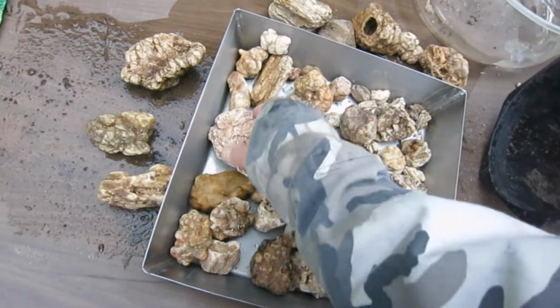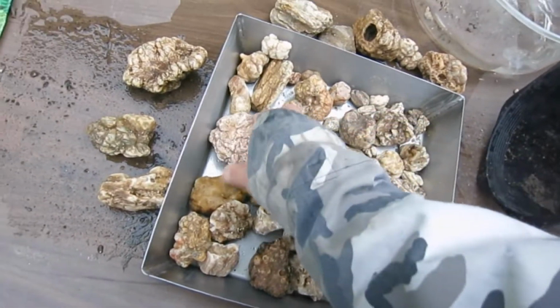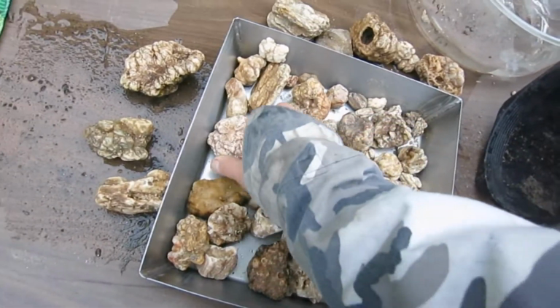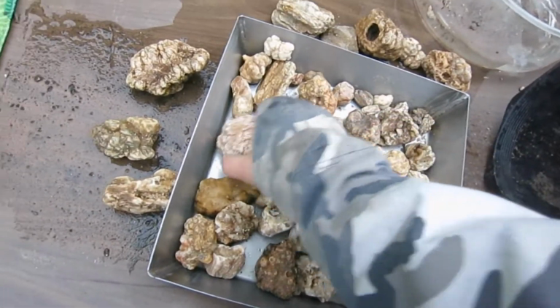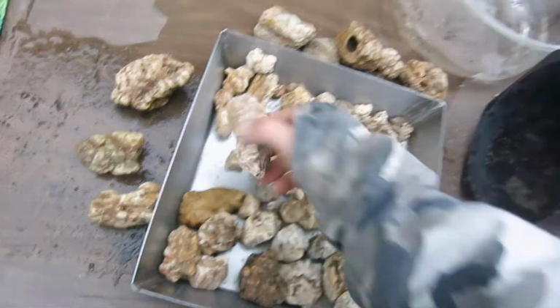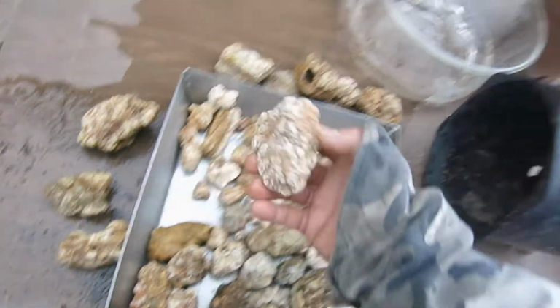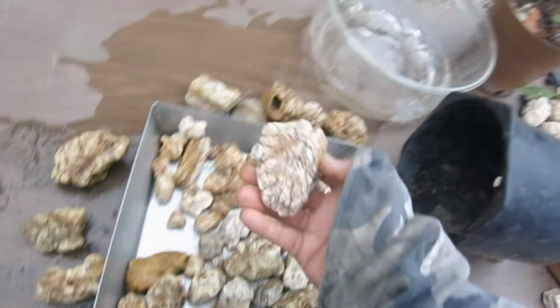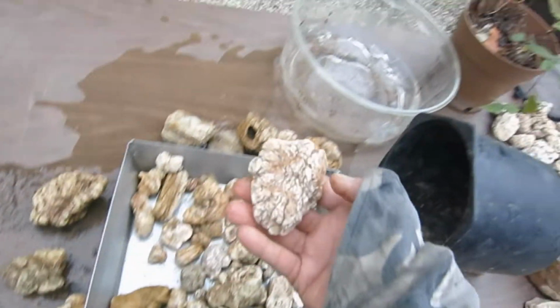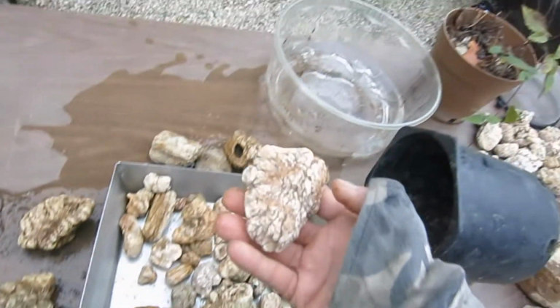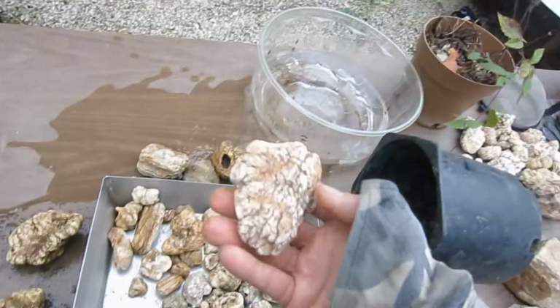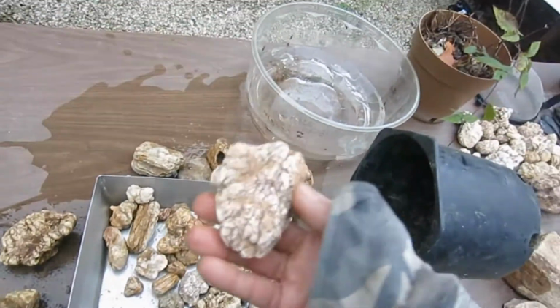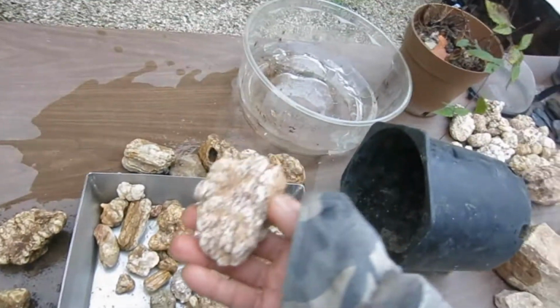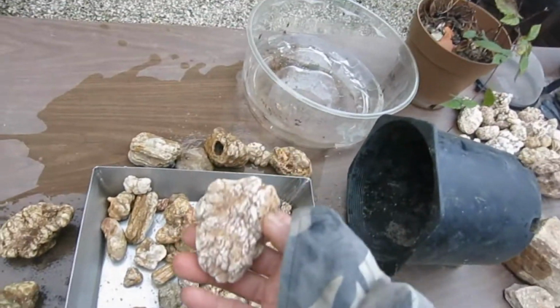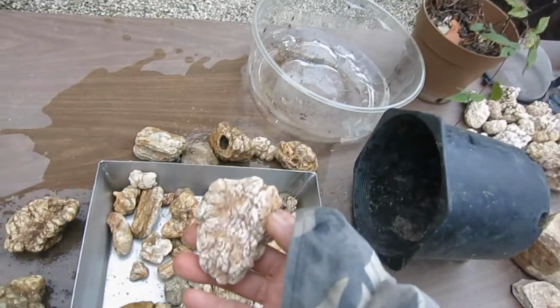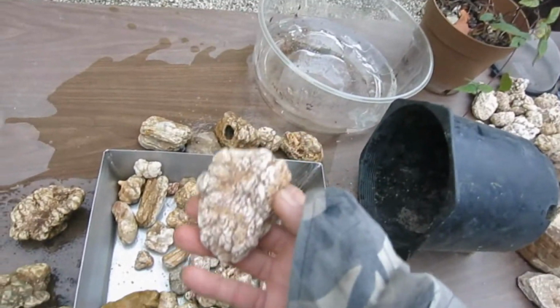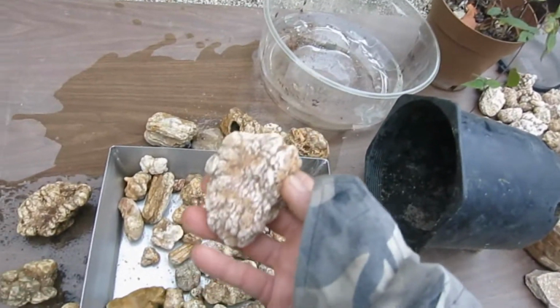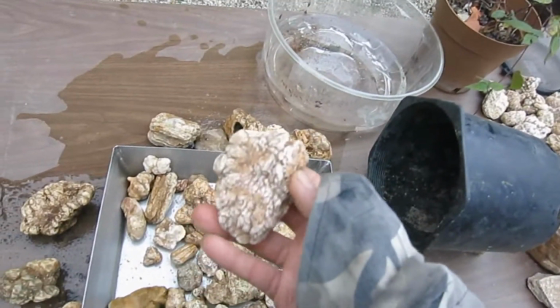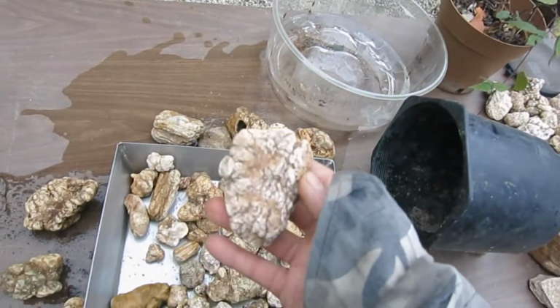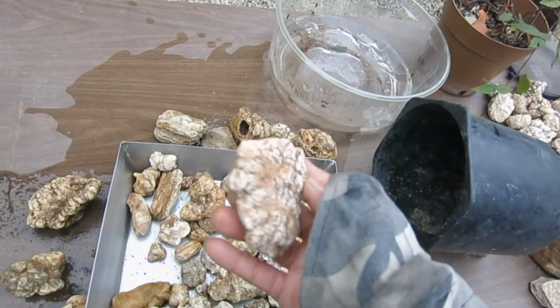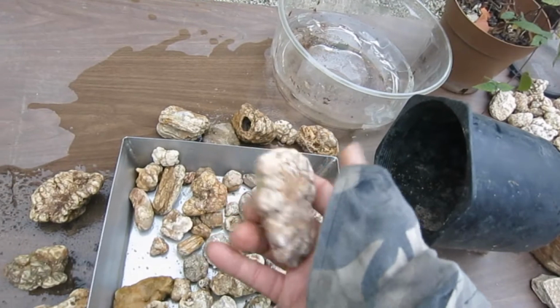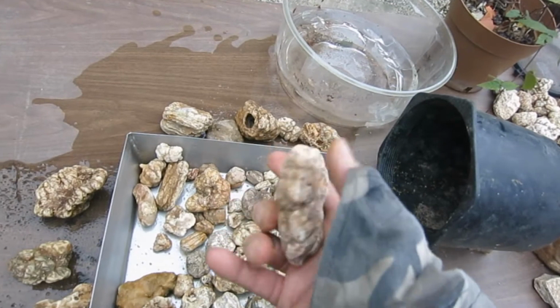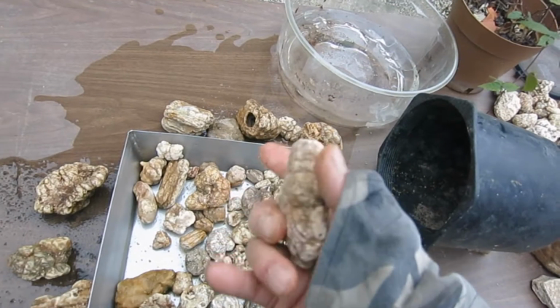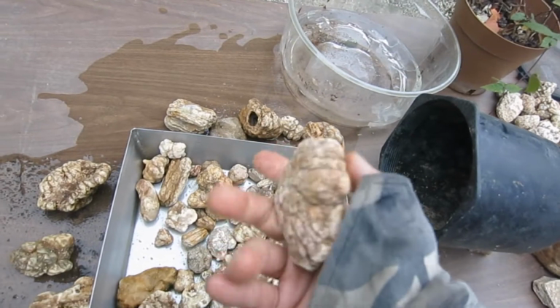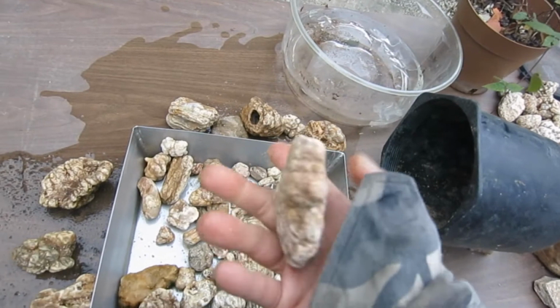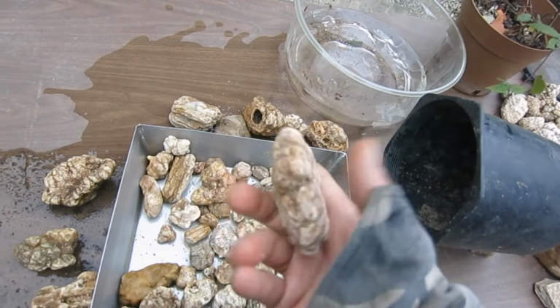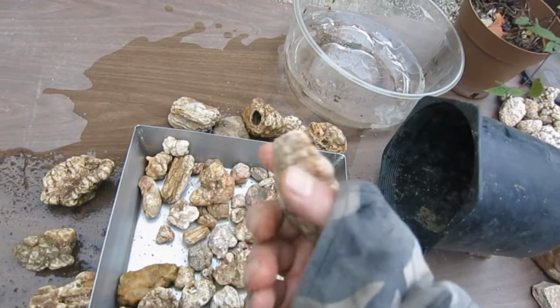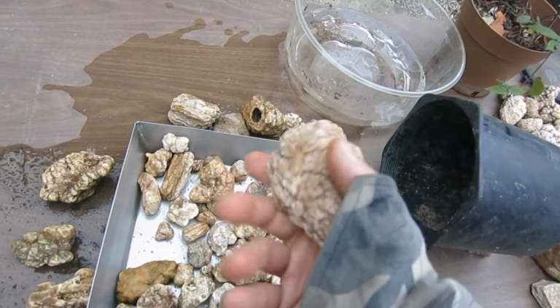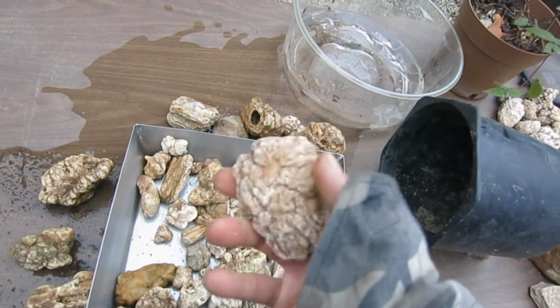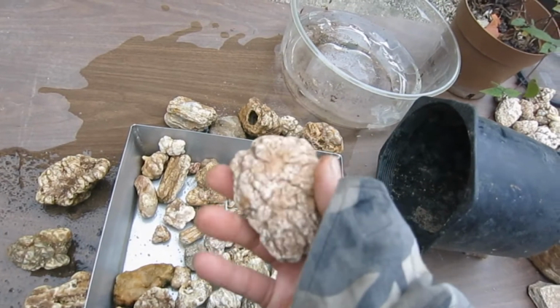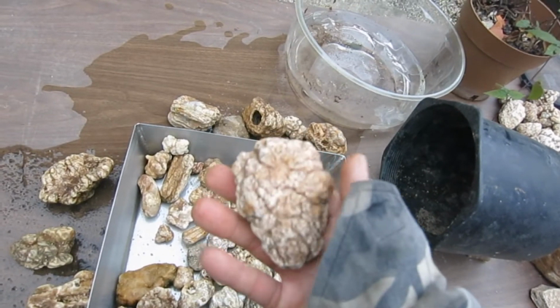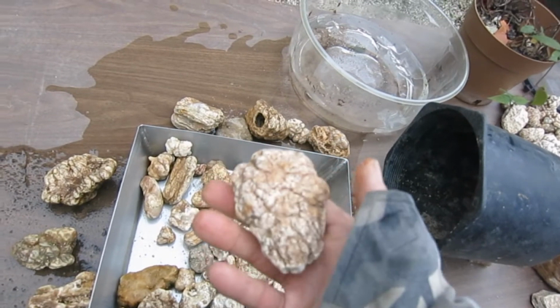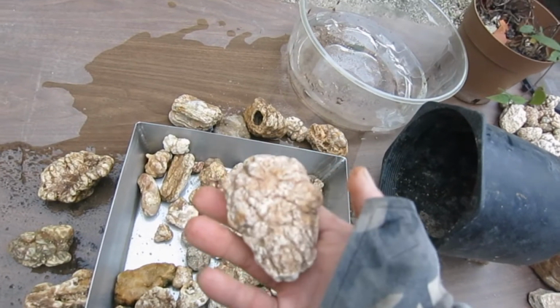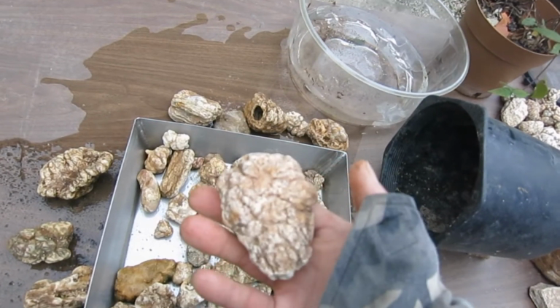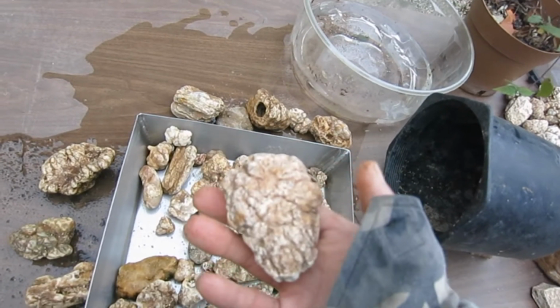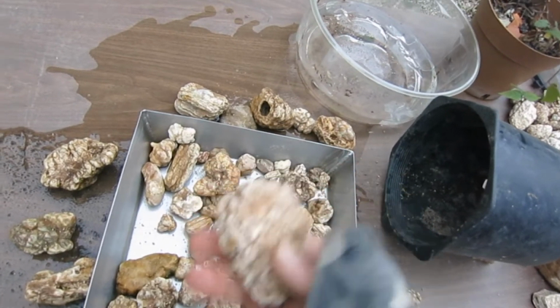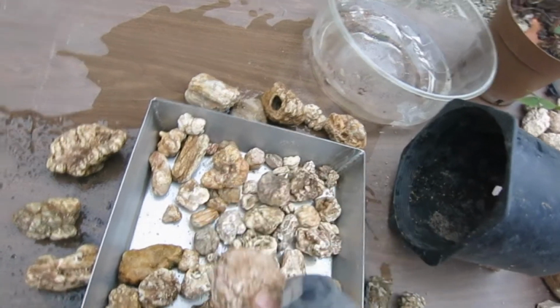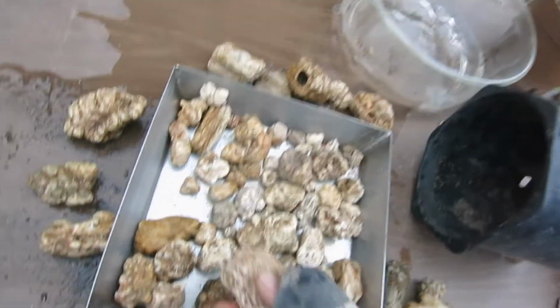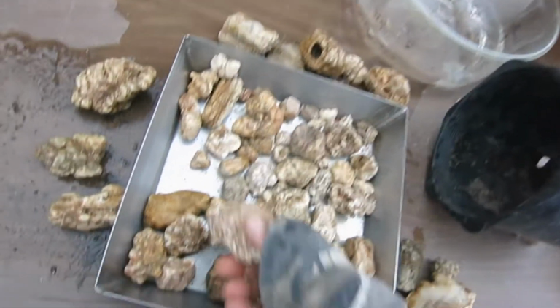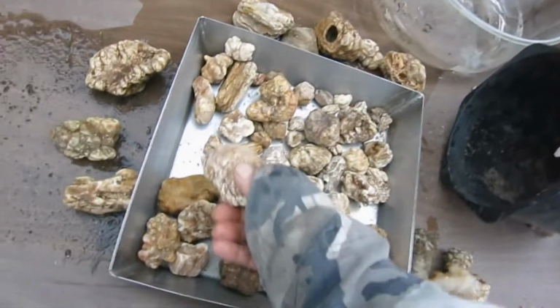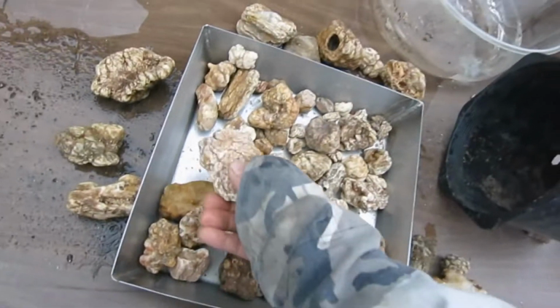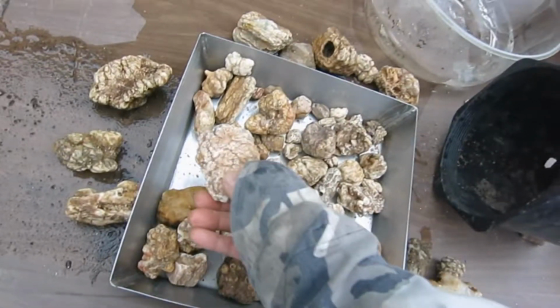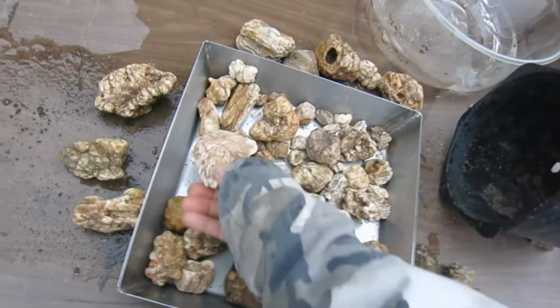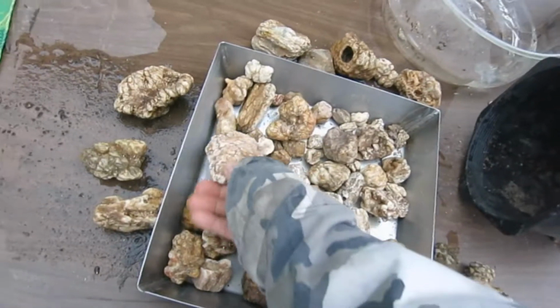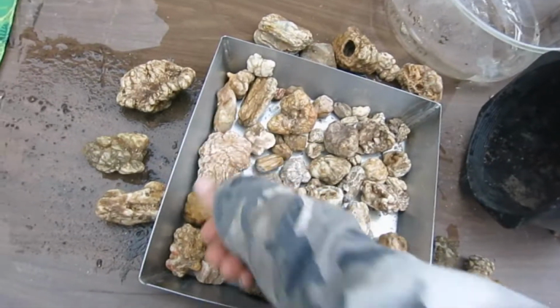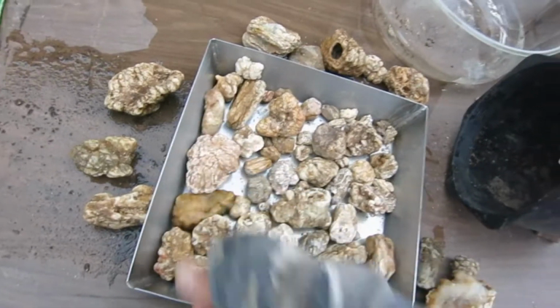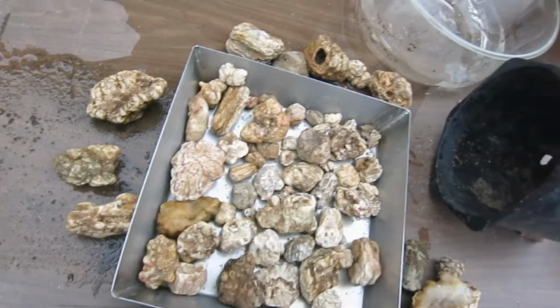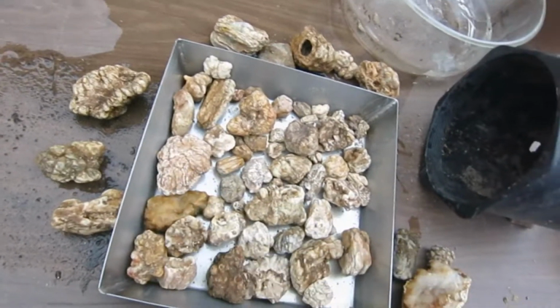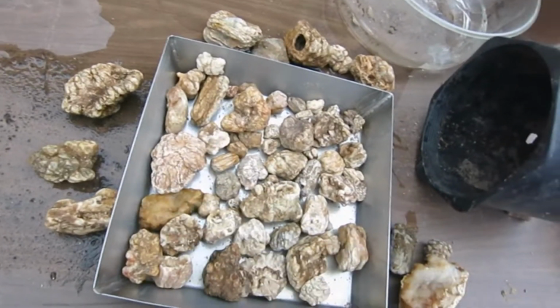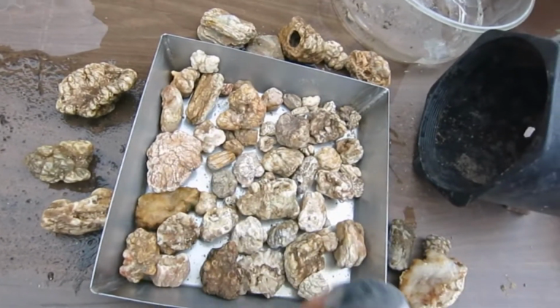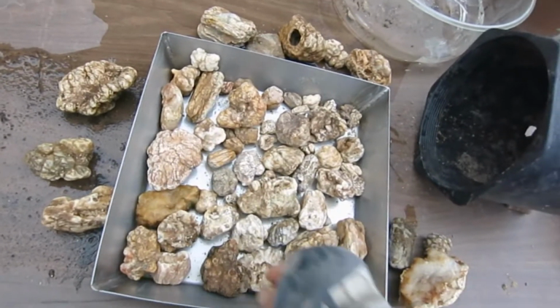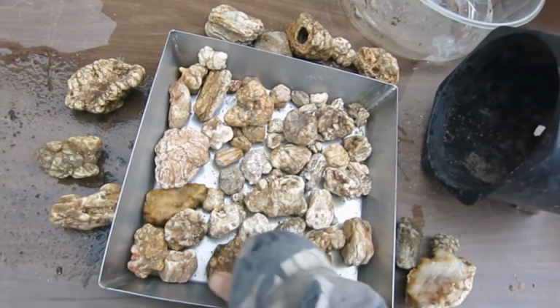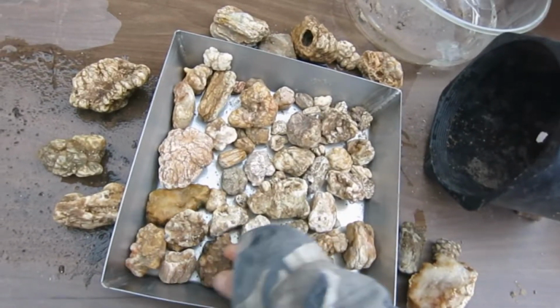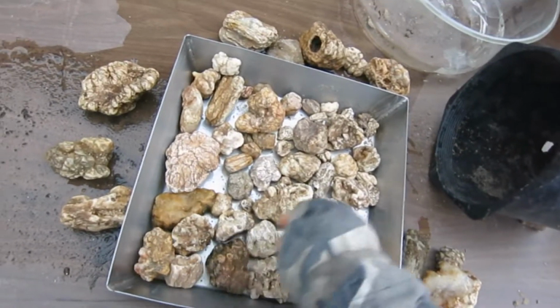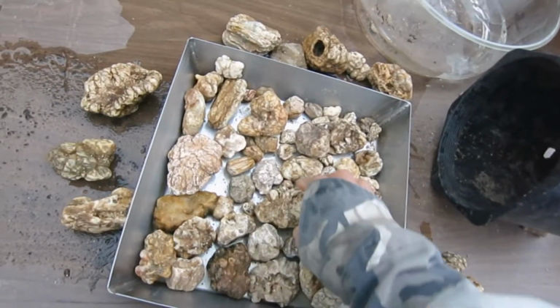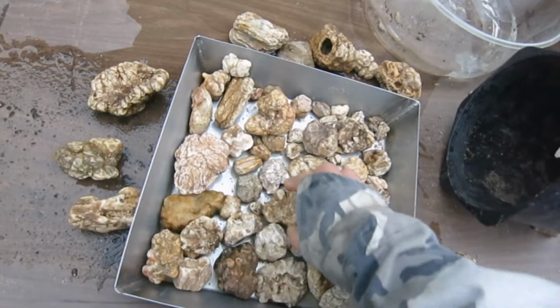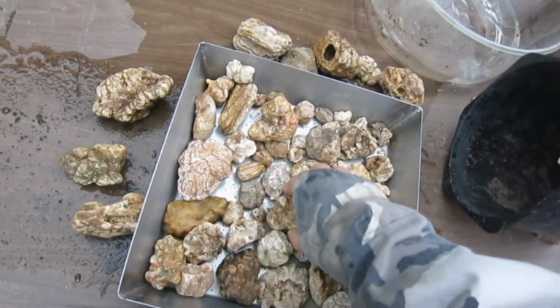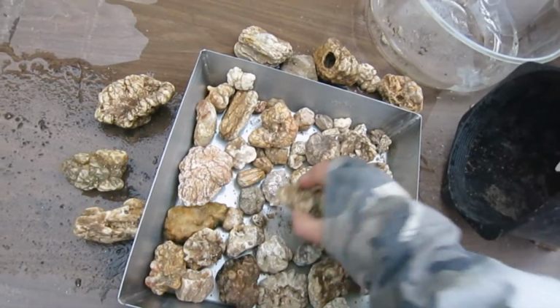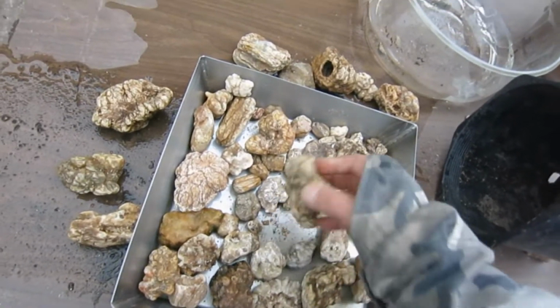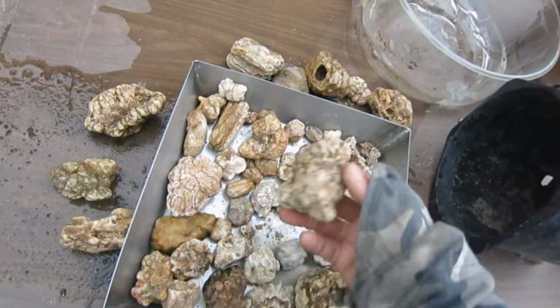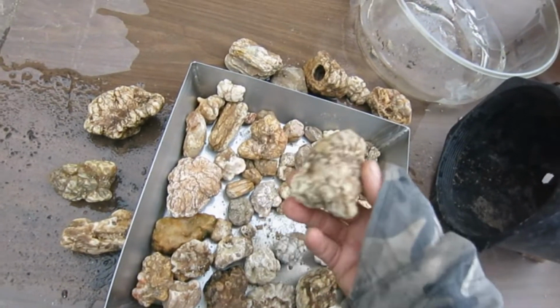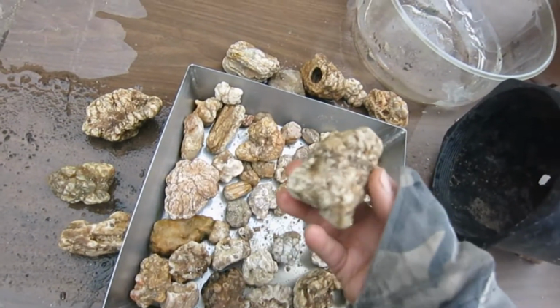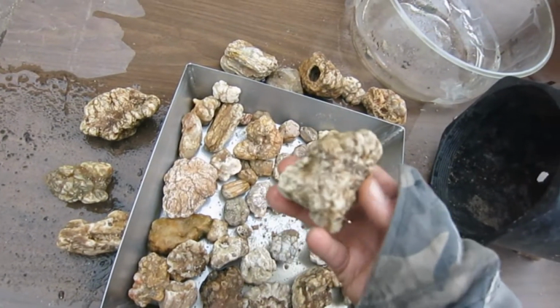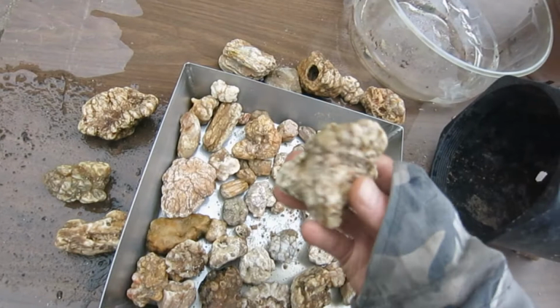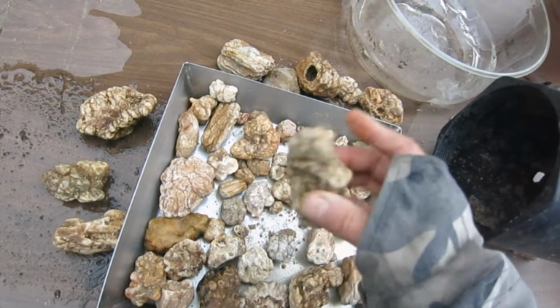That's one of my nicest ones right there. I don't know if it's hollow — it feels heavy, so probably not.